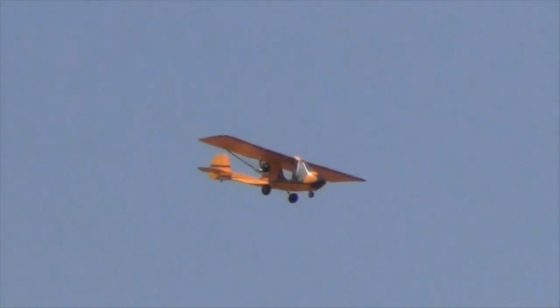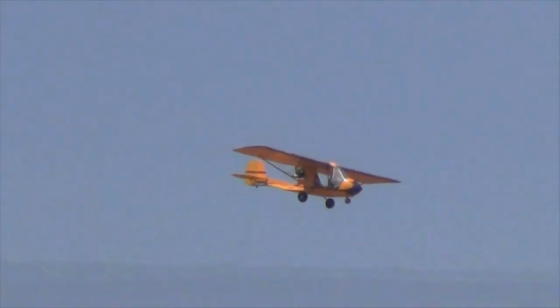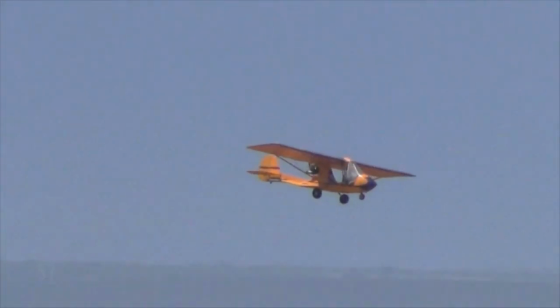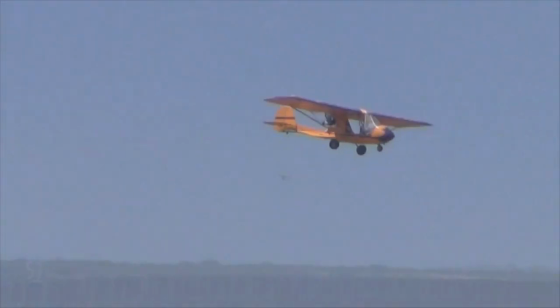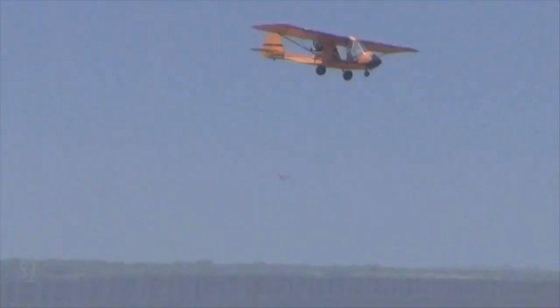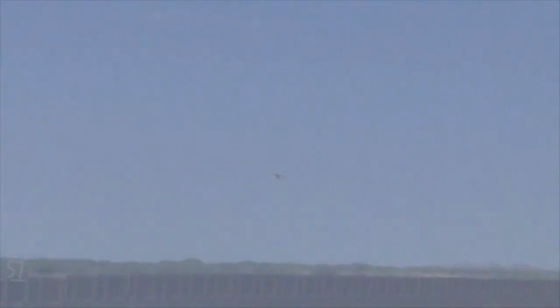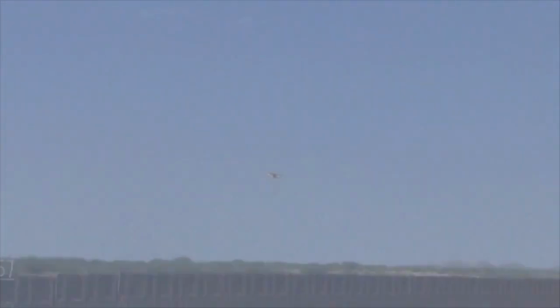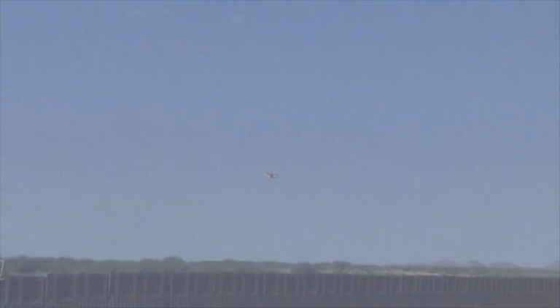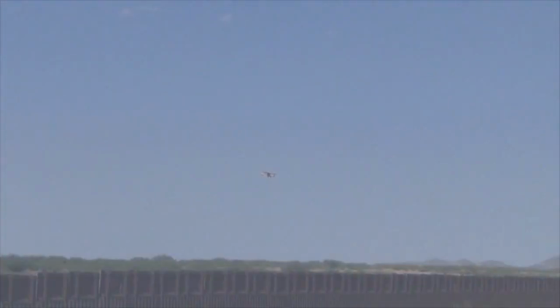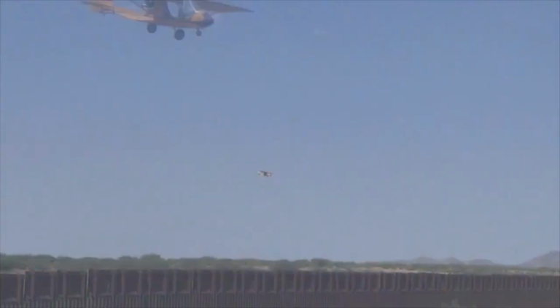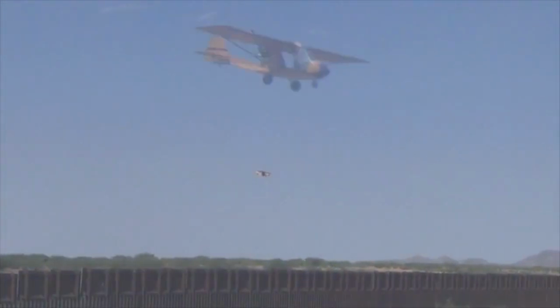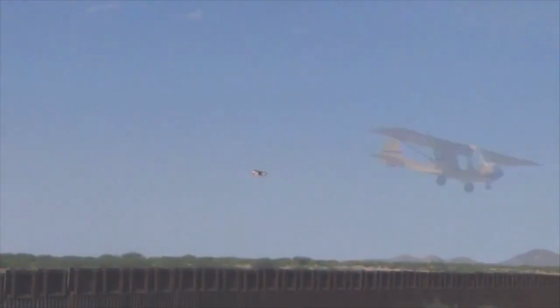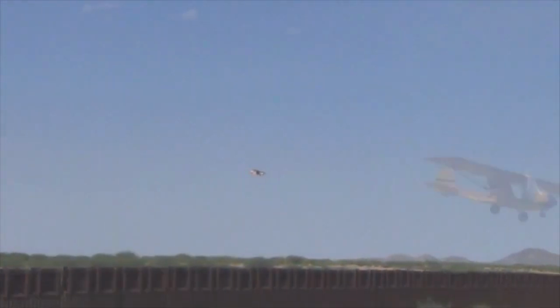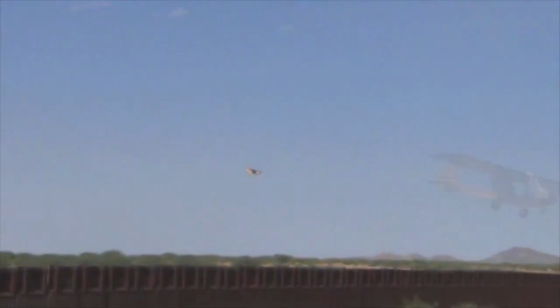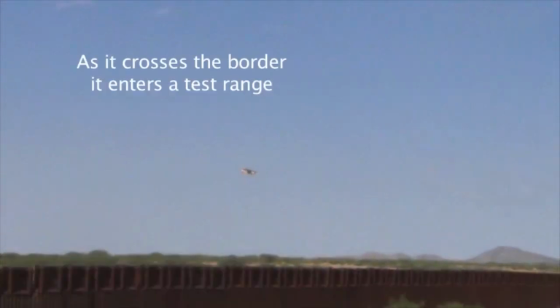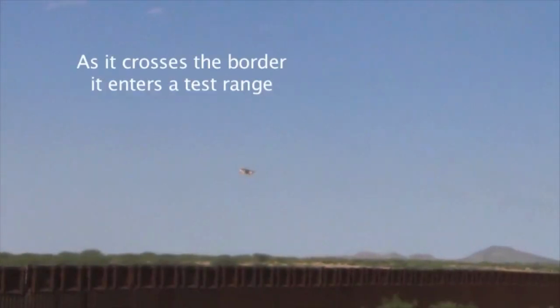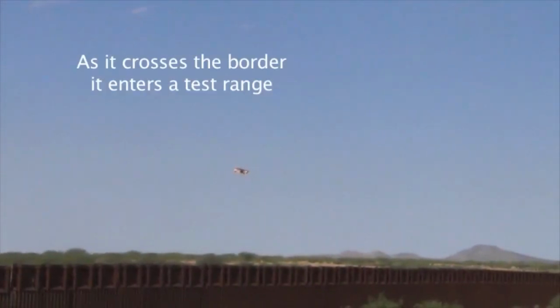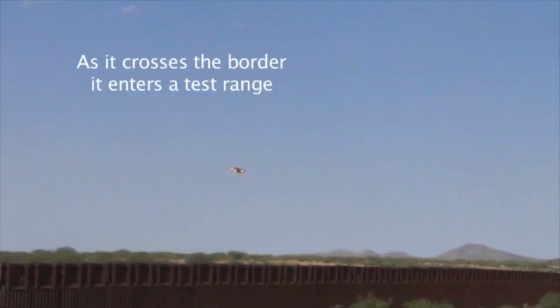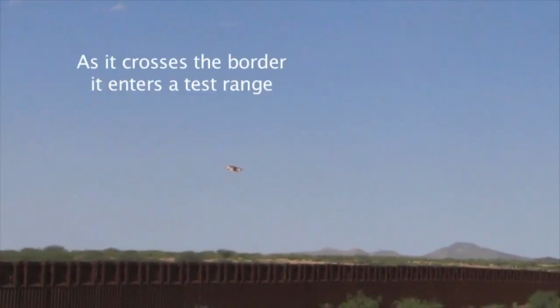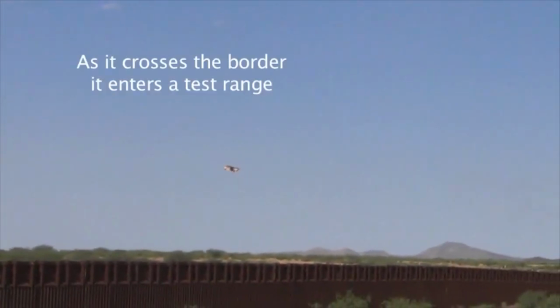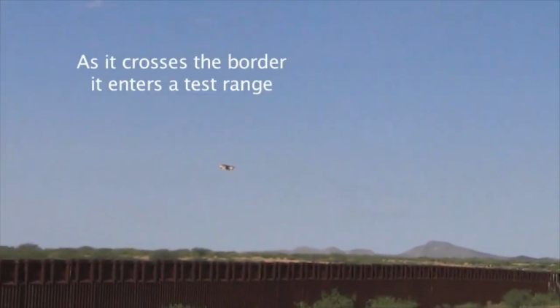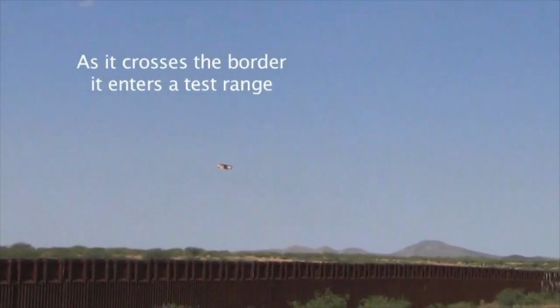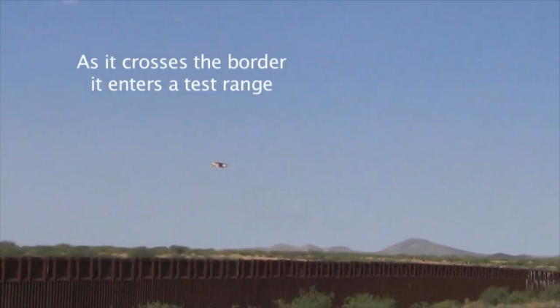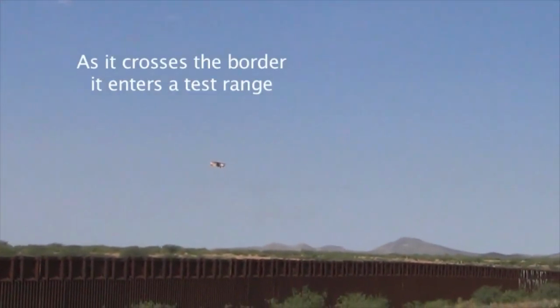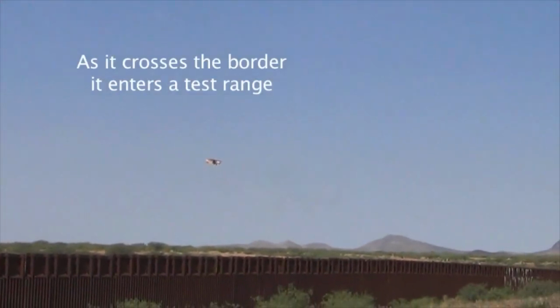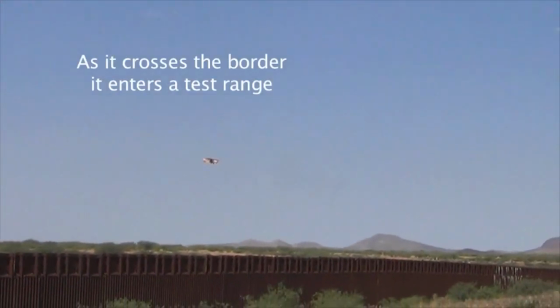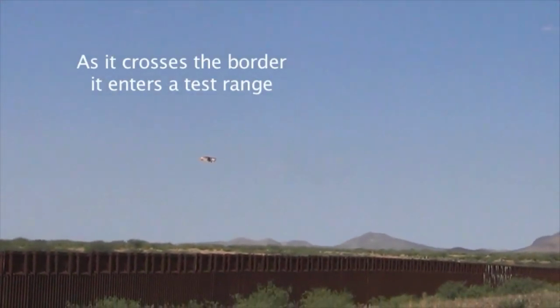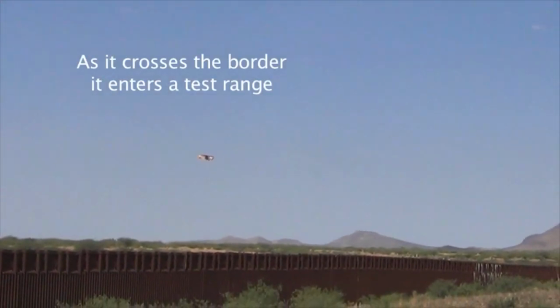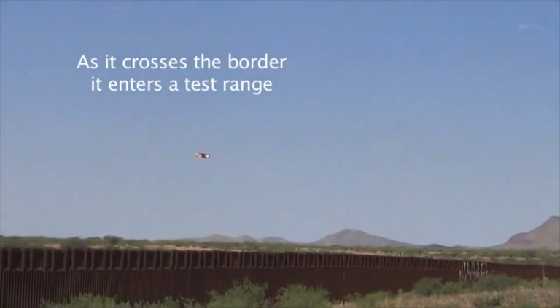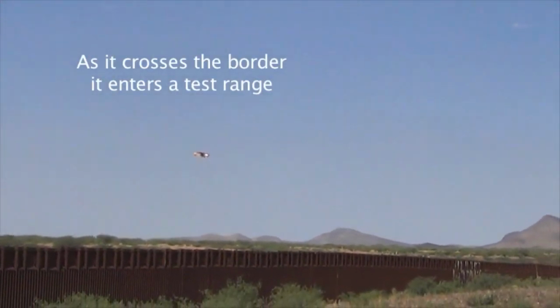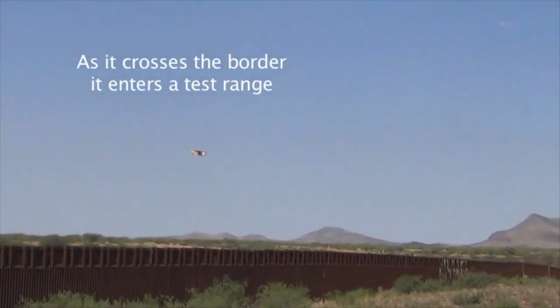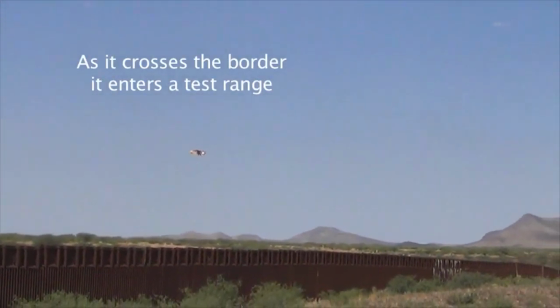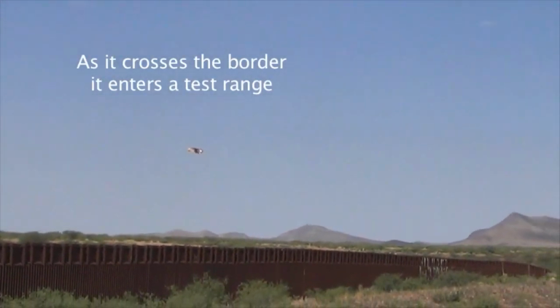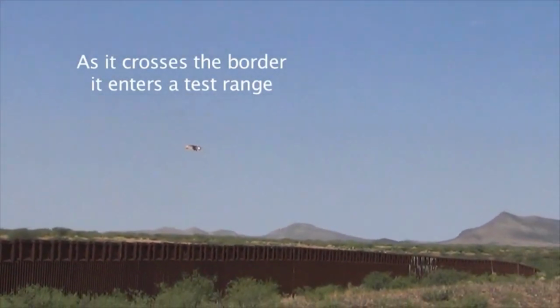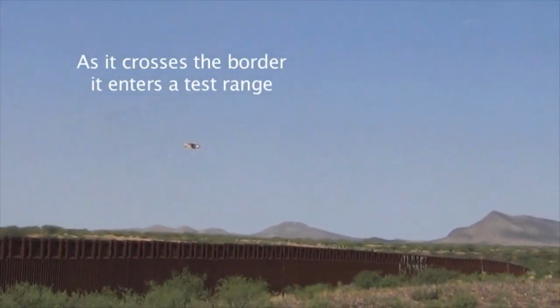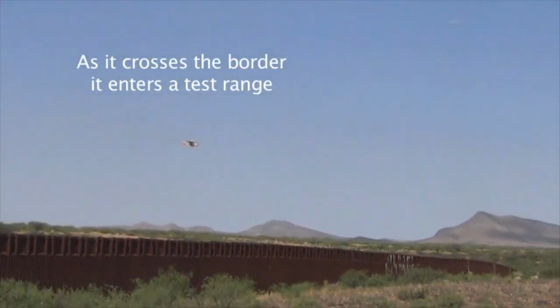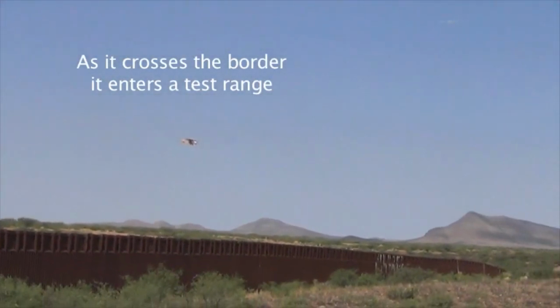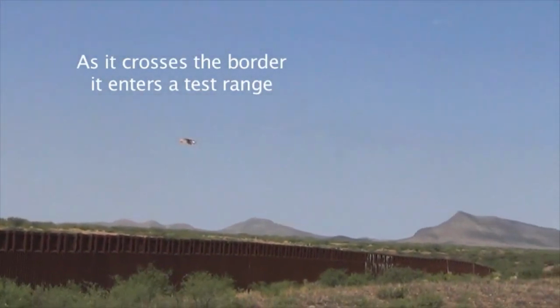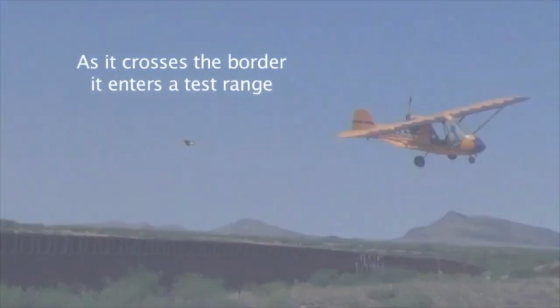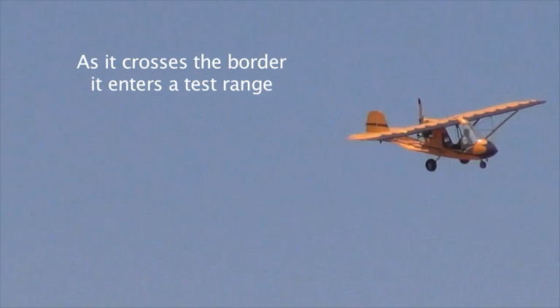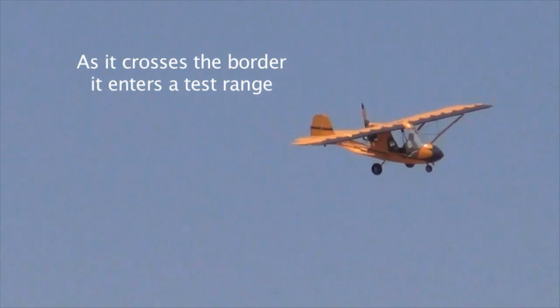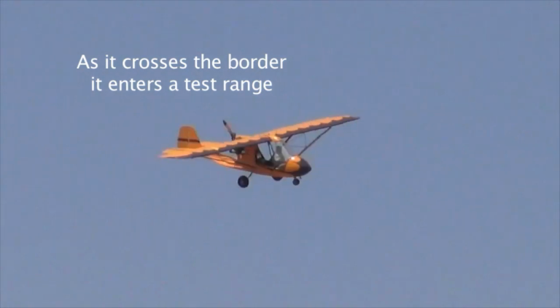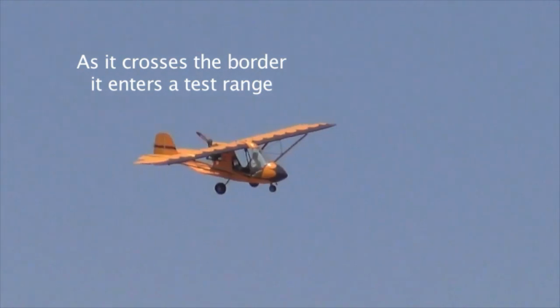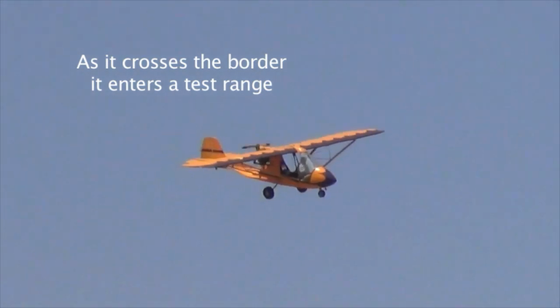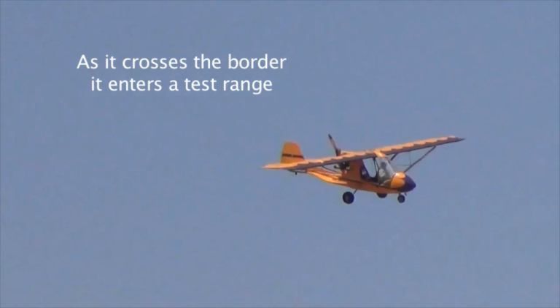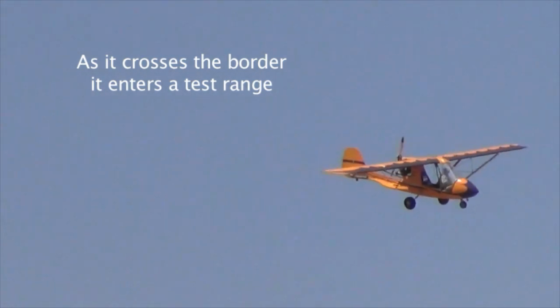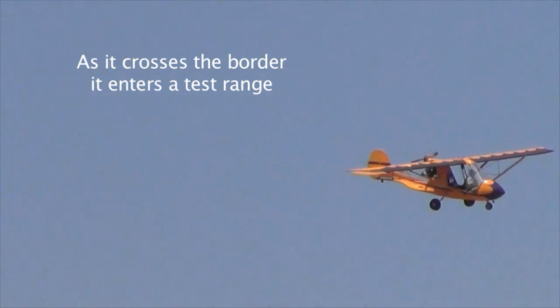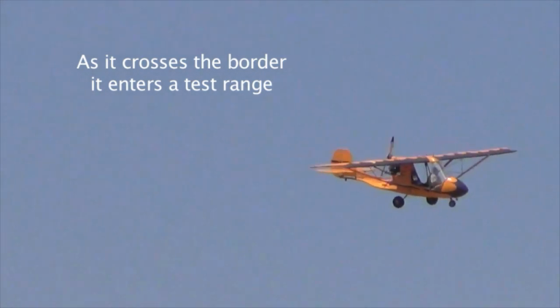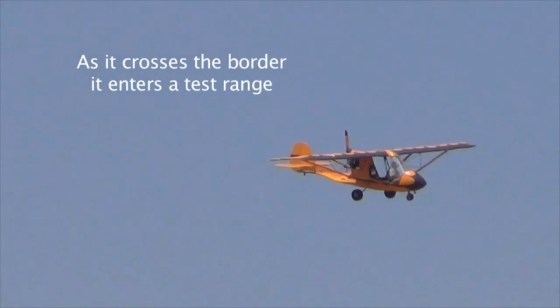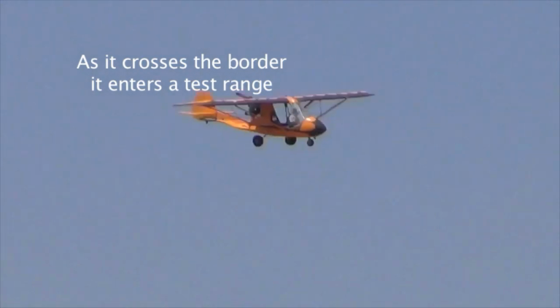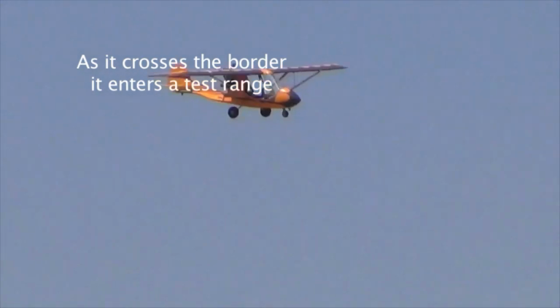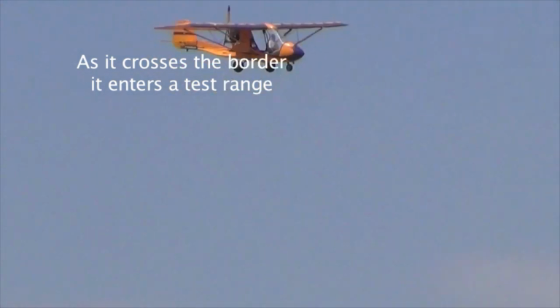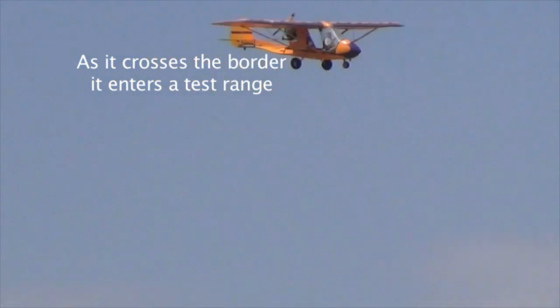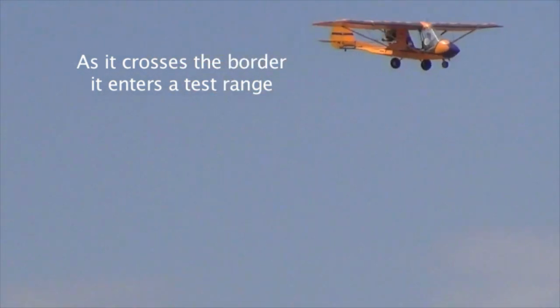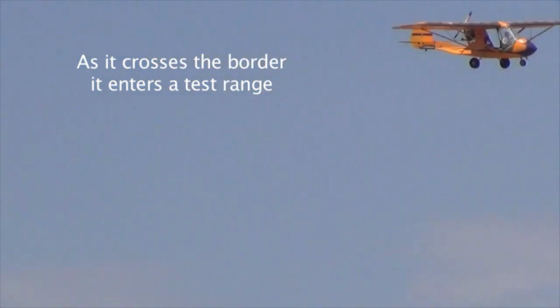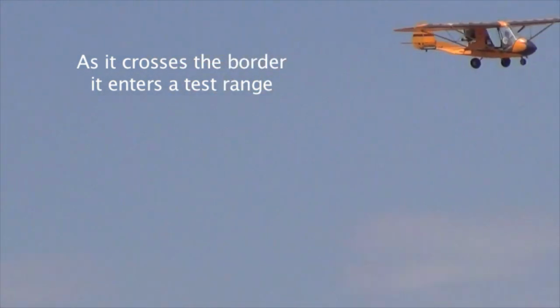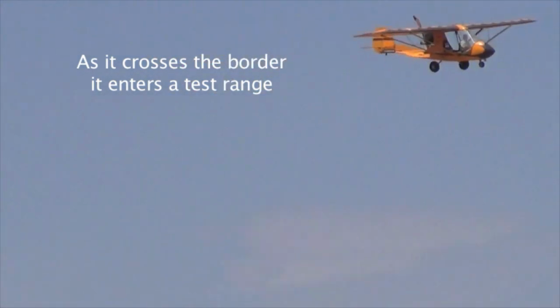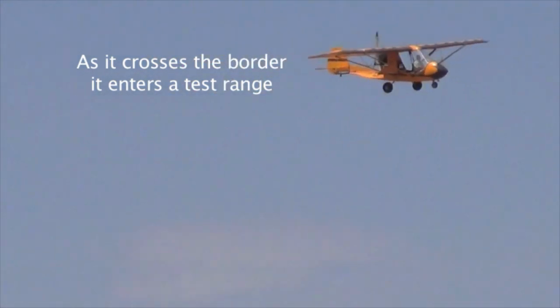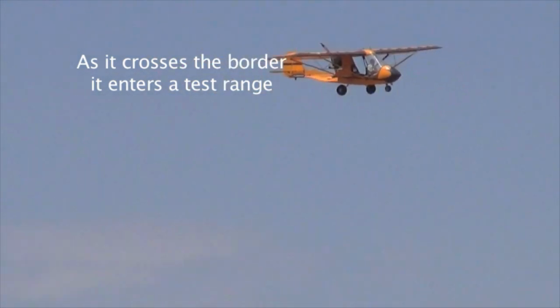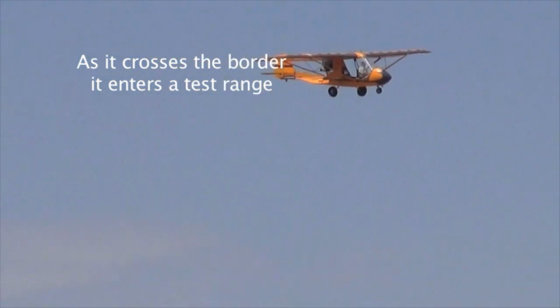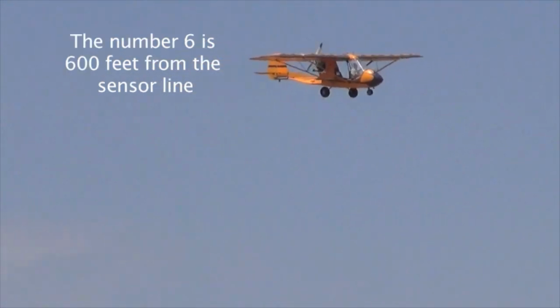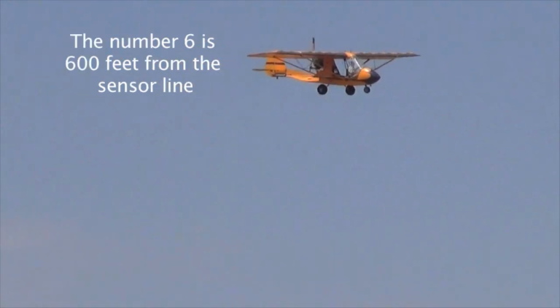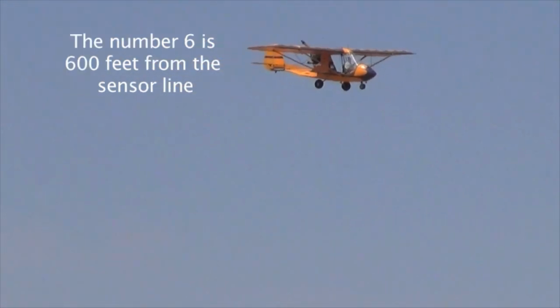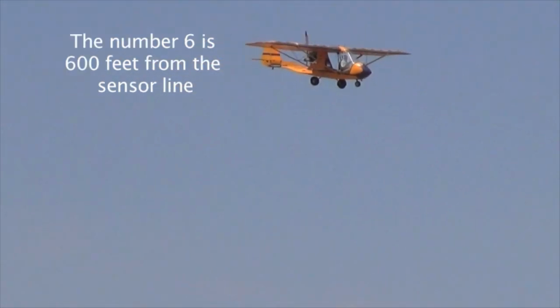This is the aircraft. U.S. Customs and Border Protection radar could not detect this aircraft.